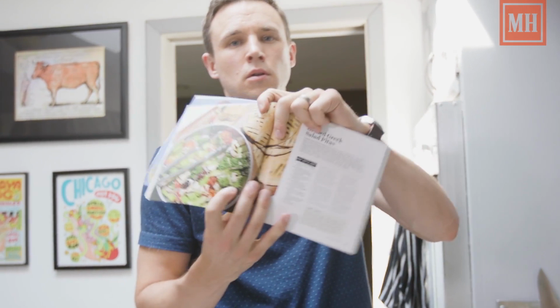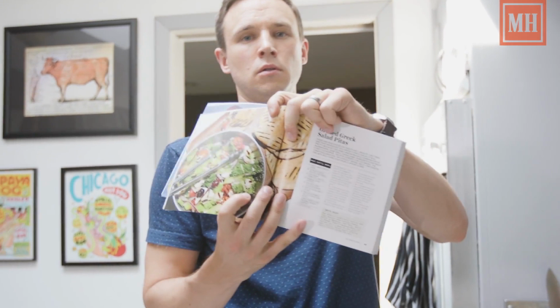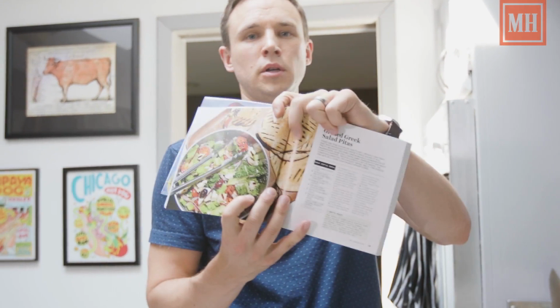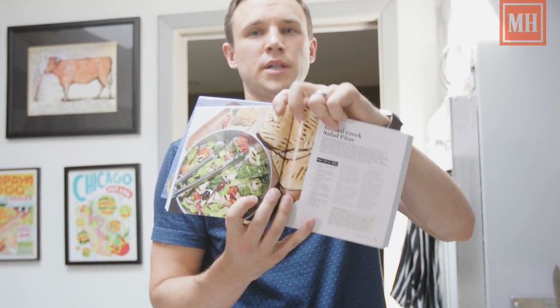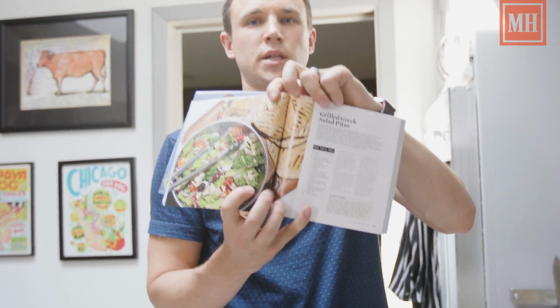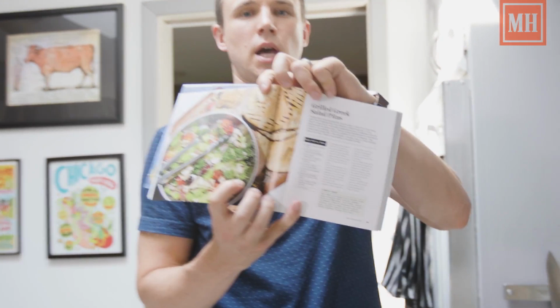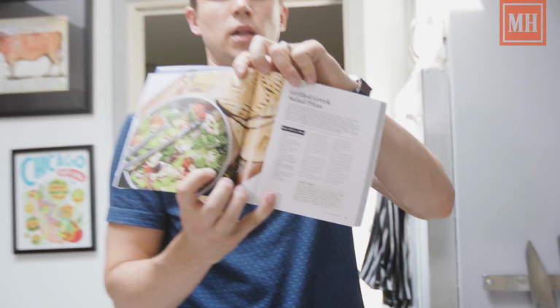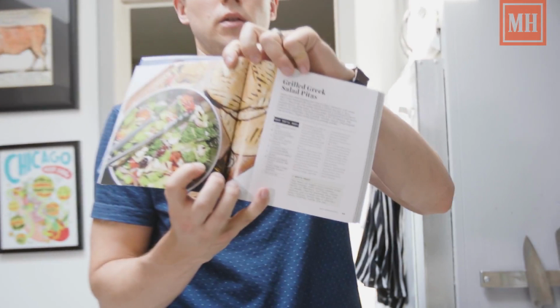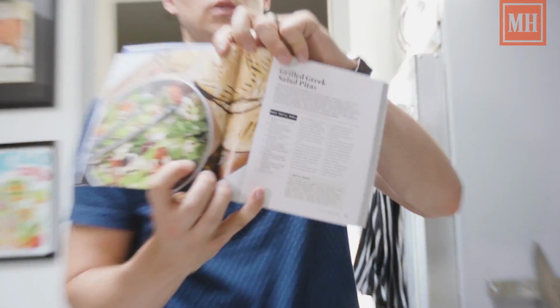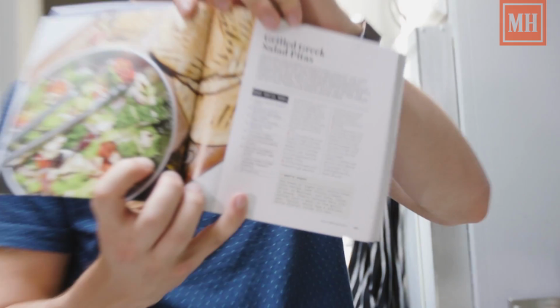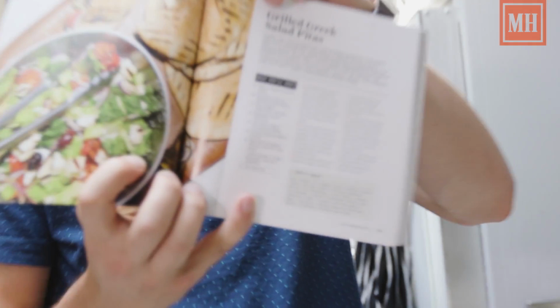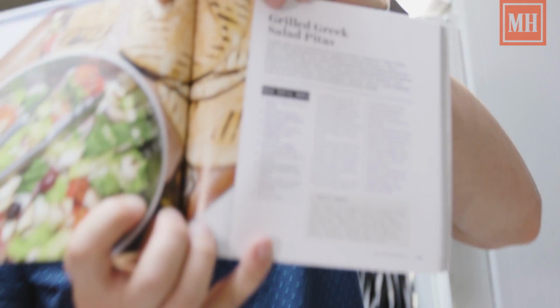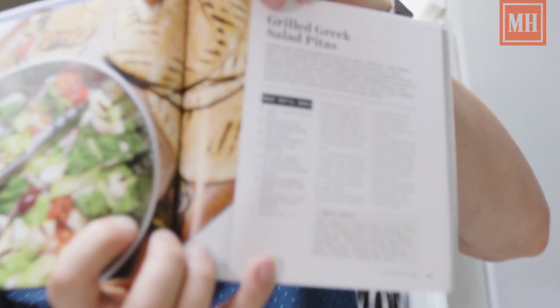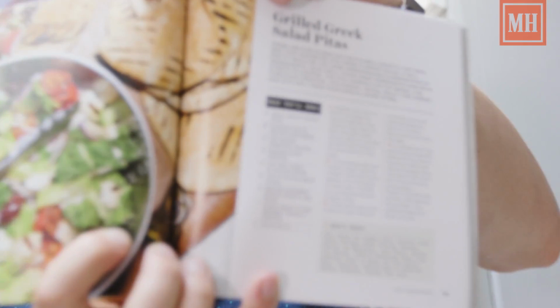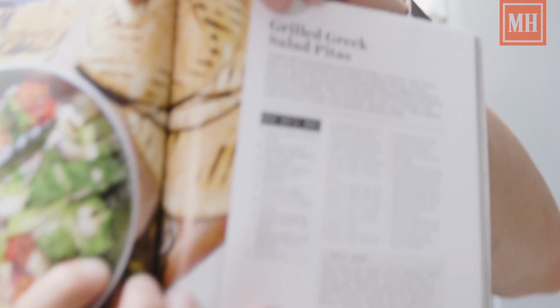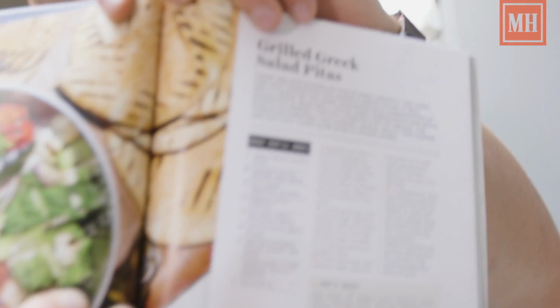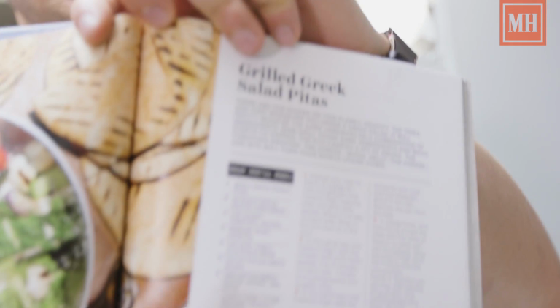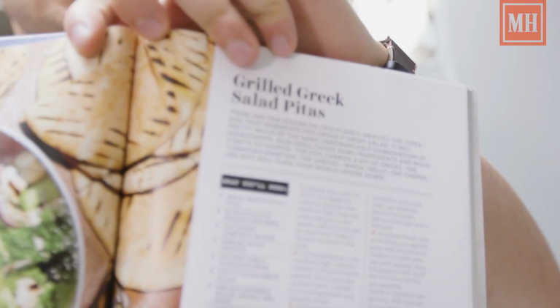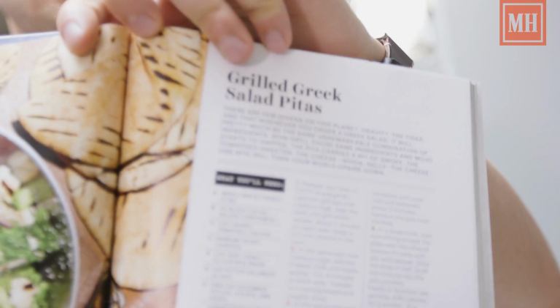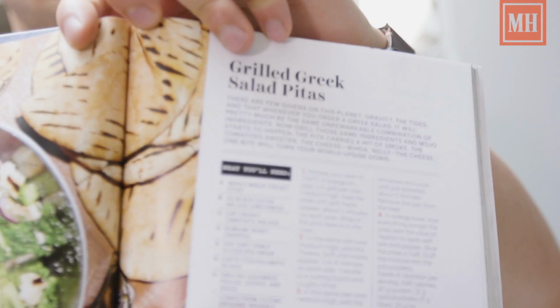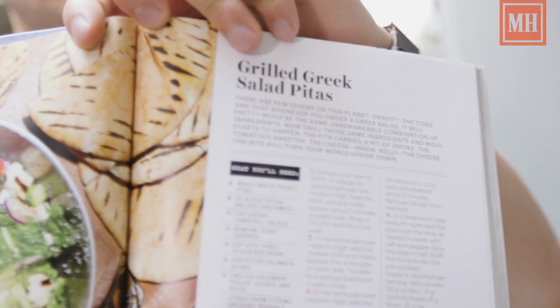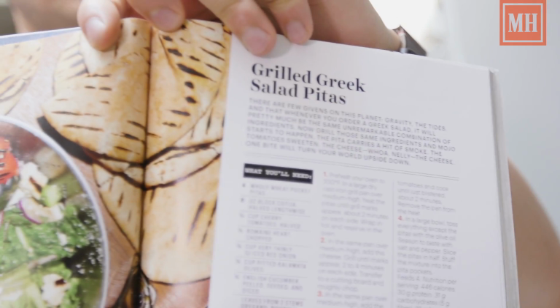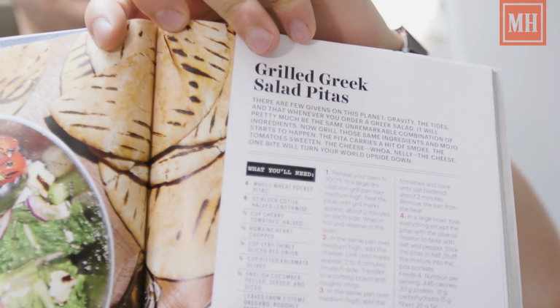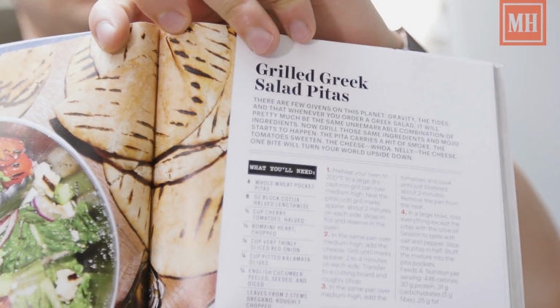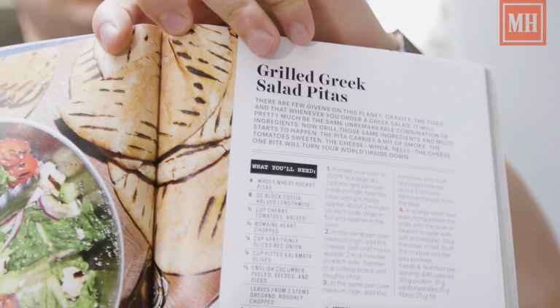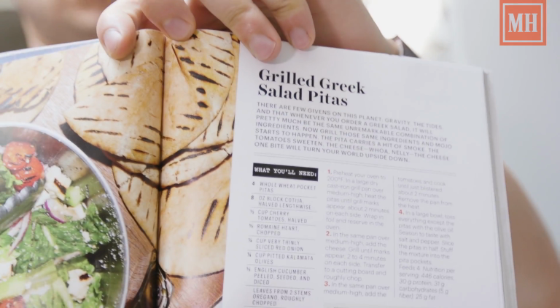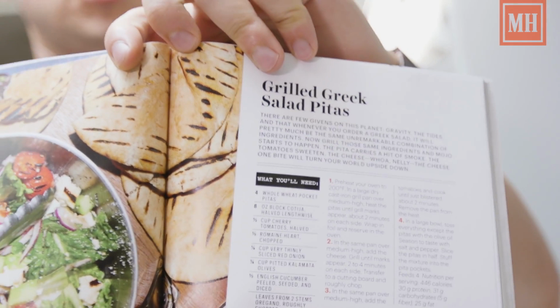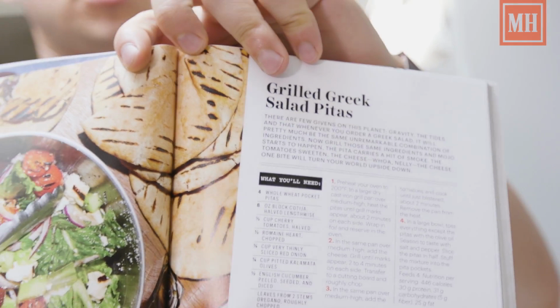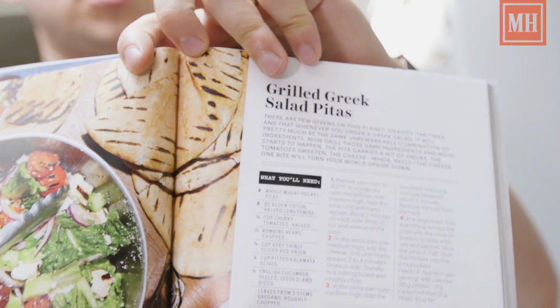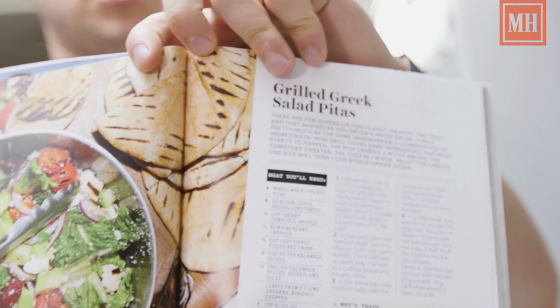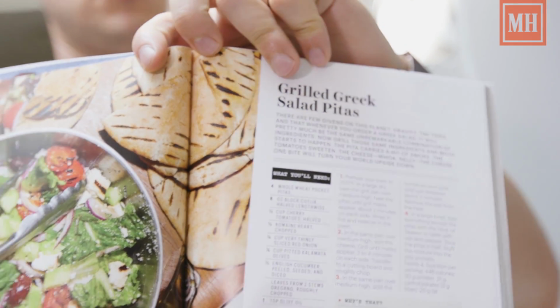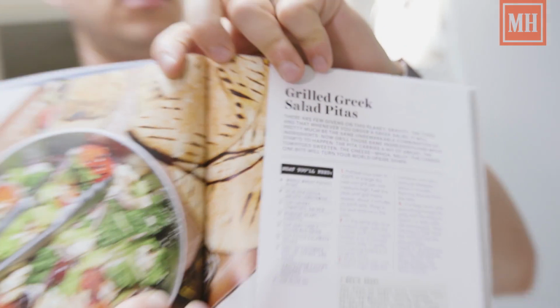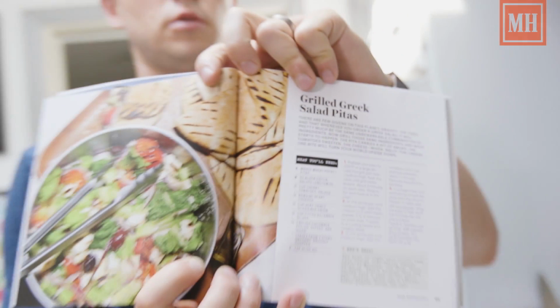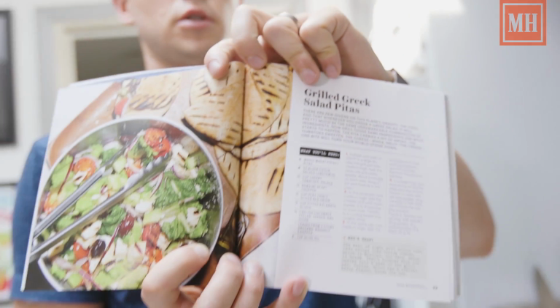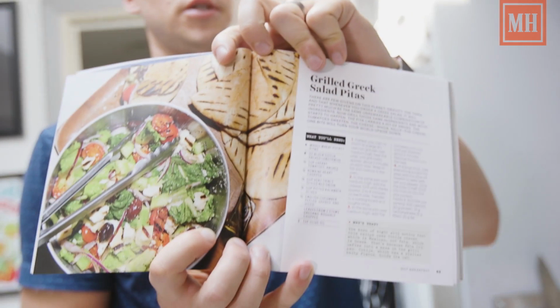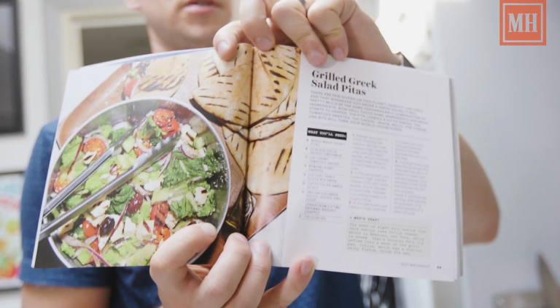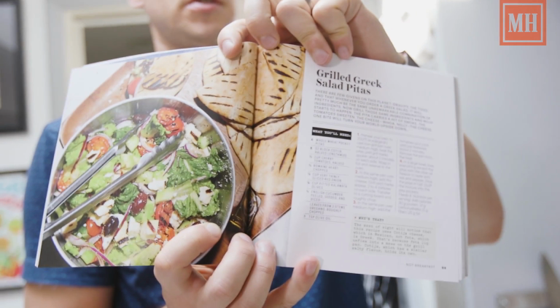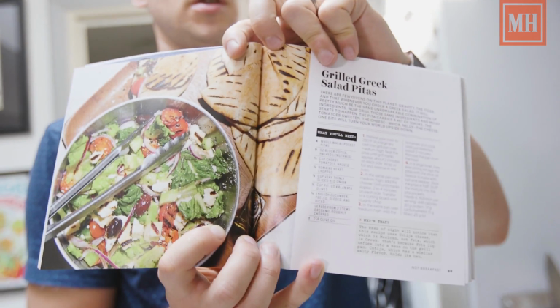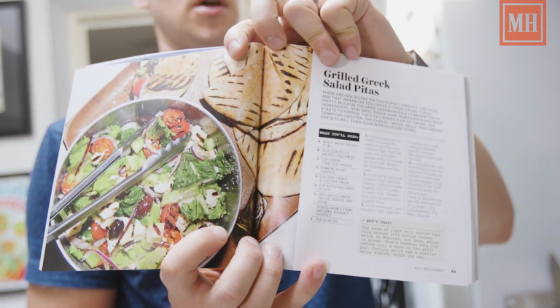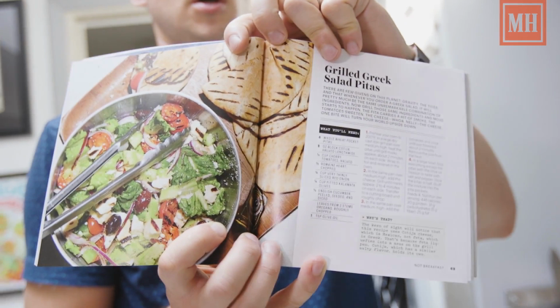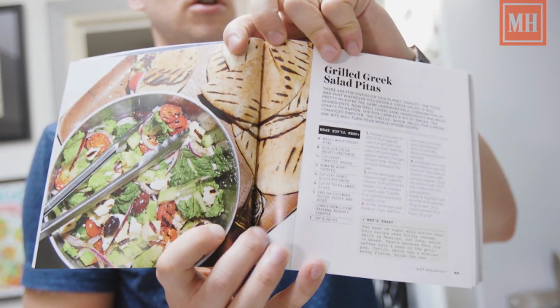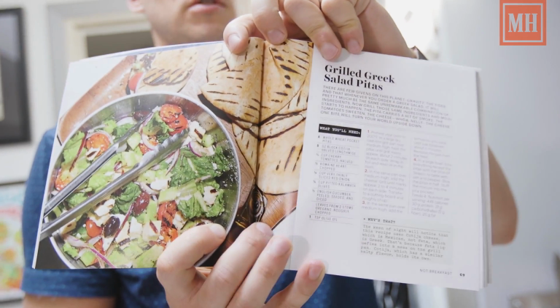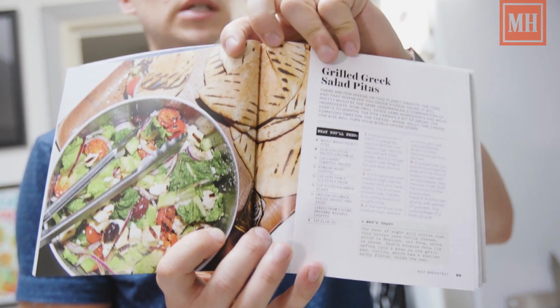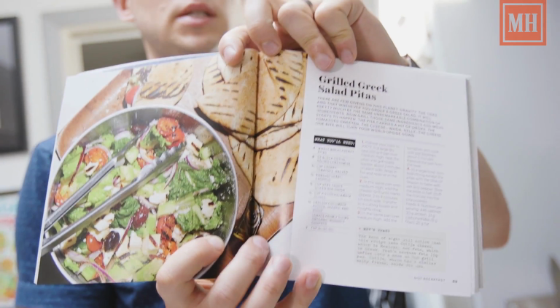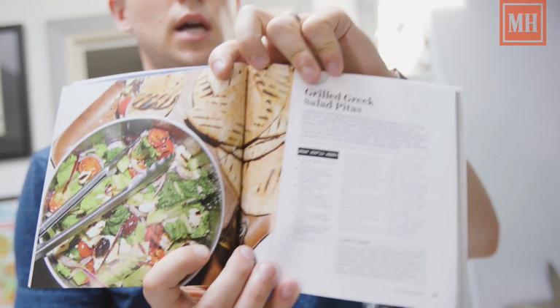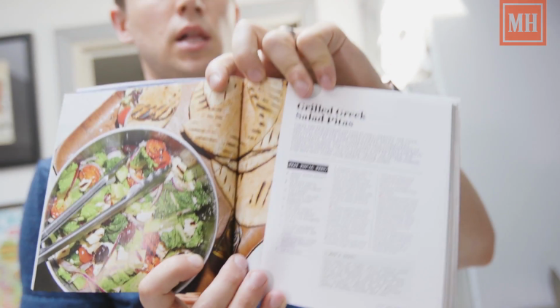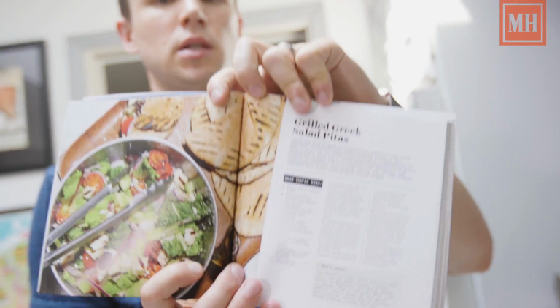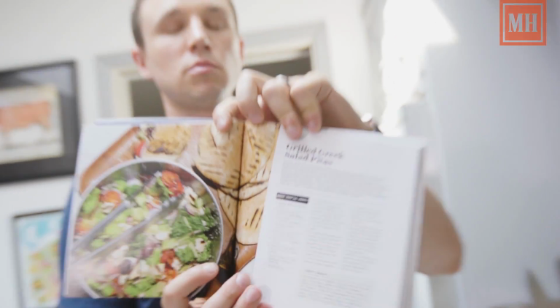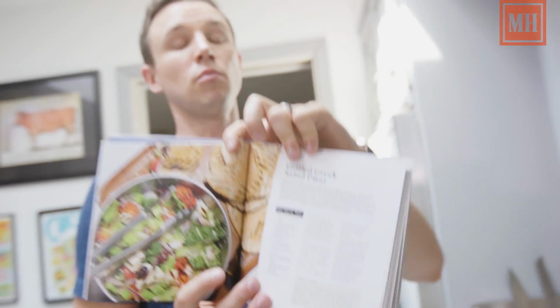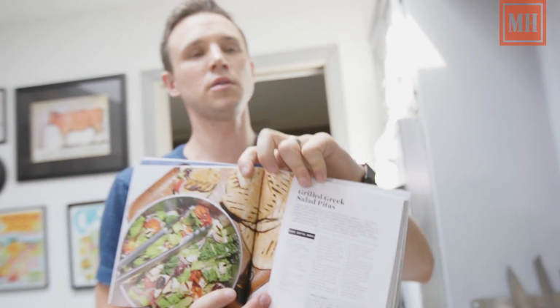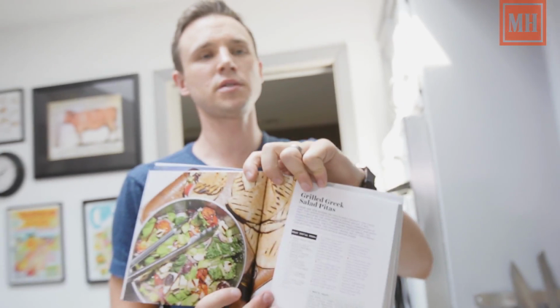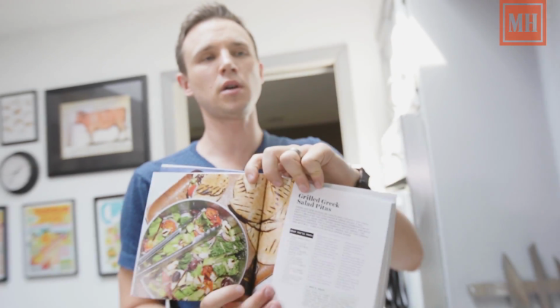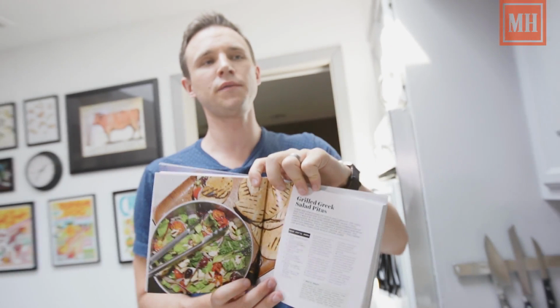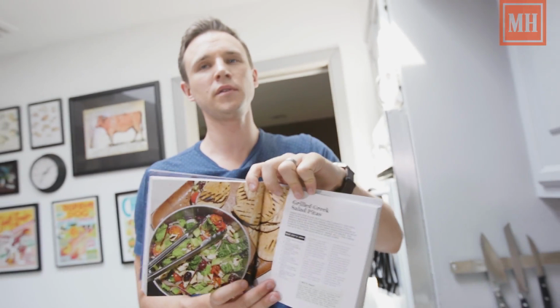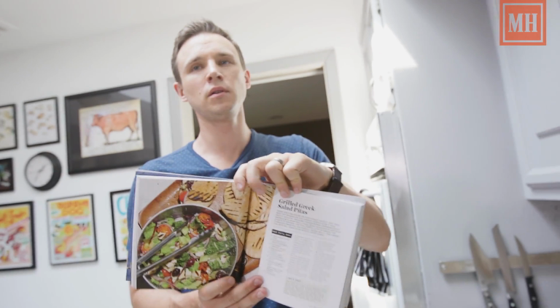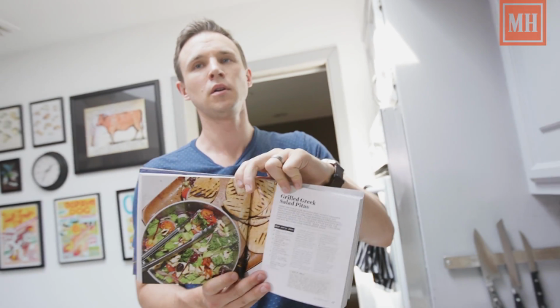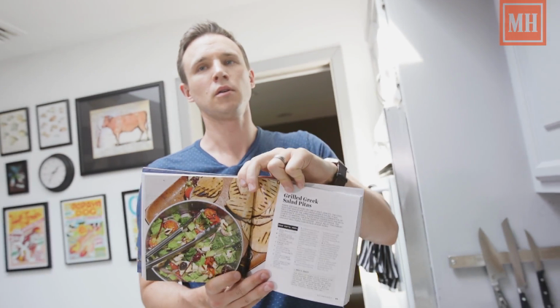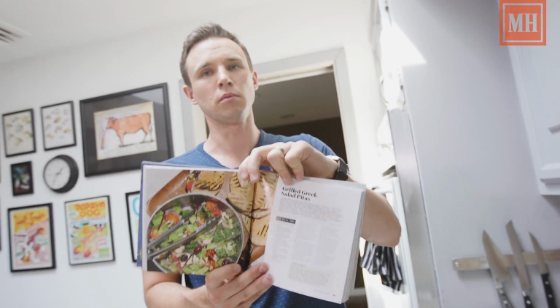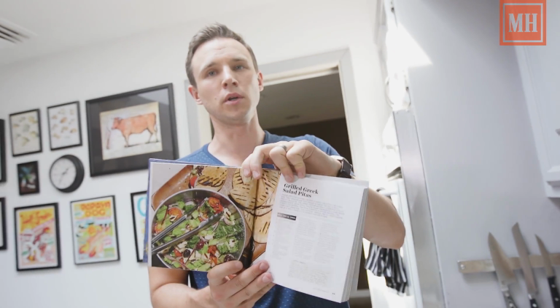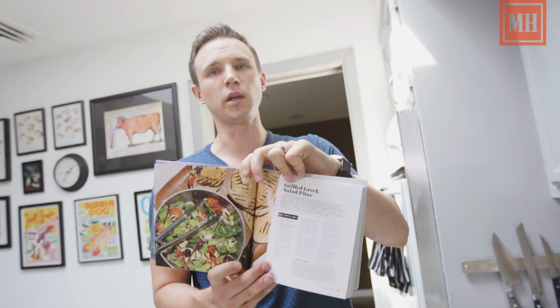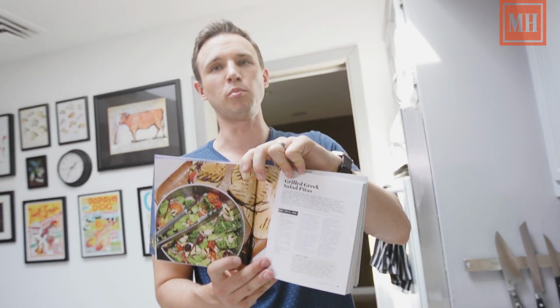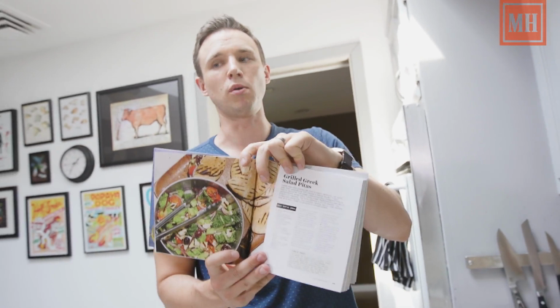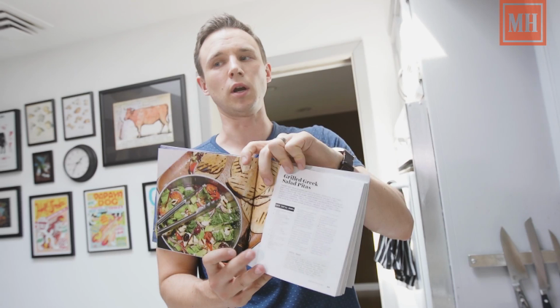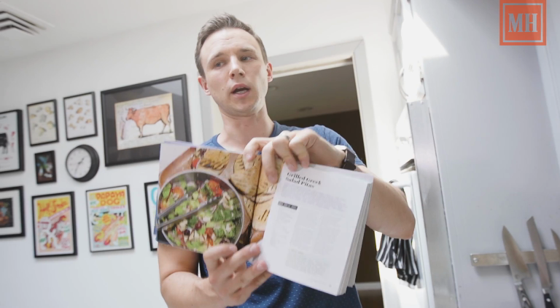Greek salad, grilled pitas — so delicious, so nutritious. Greek salads are most often really boring, but not this one because we're grilling everything in a grill pan.